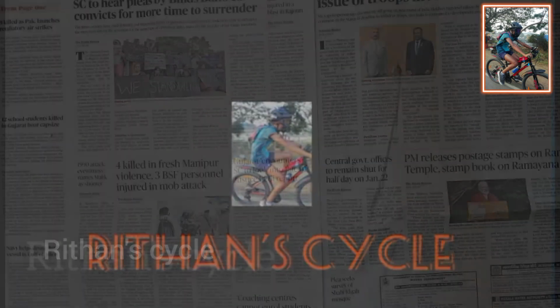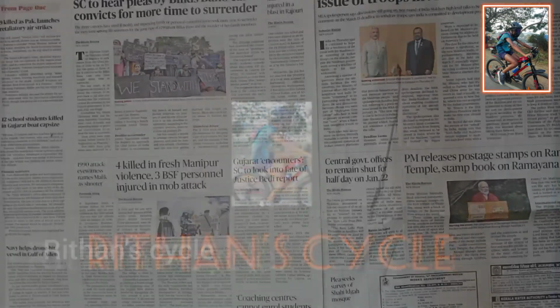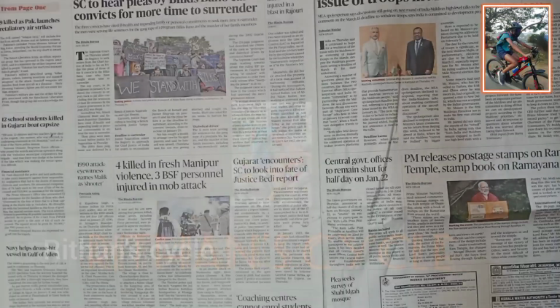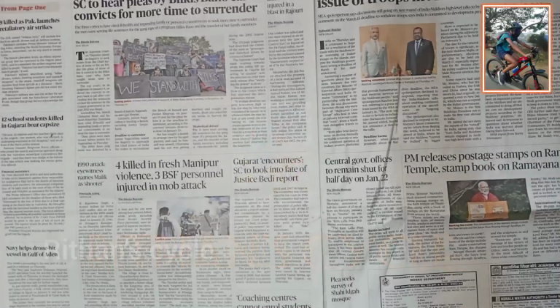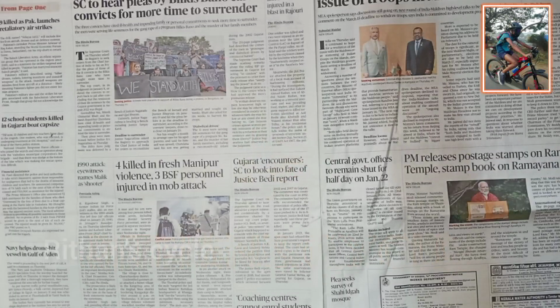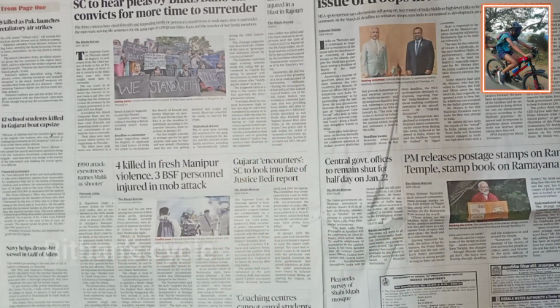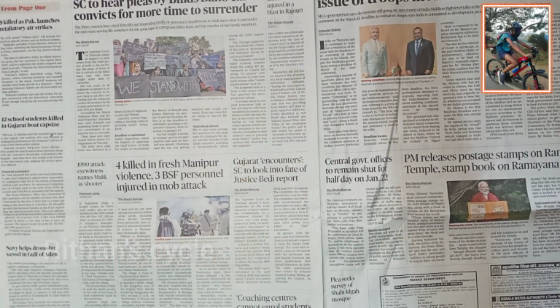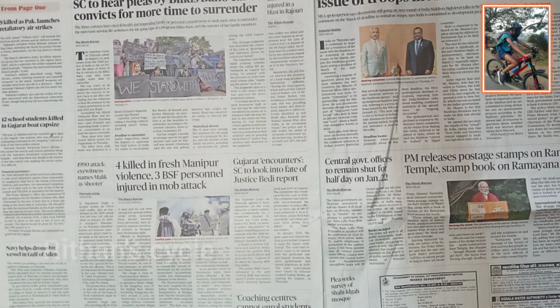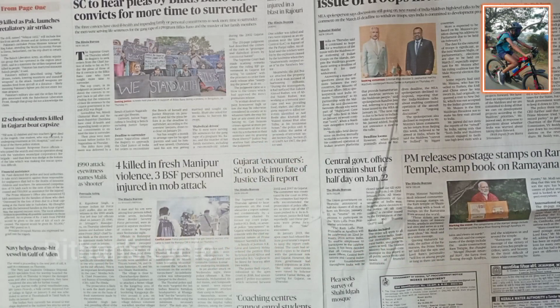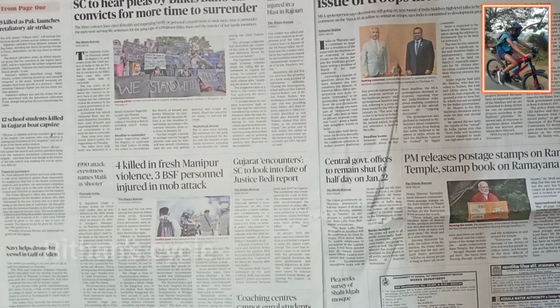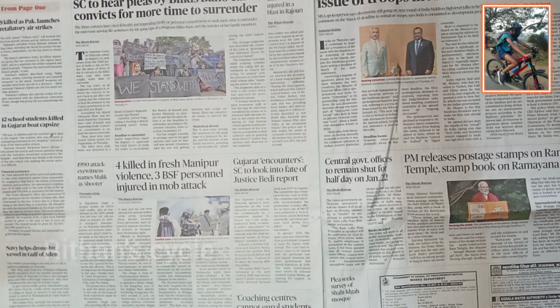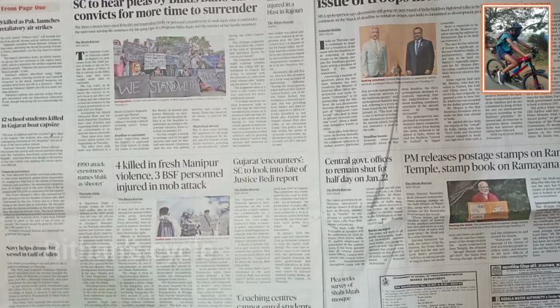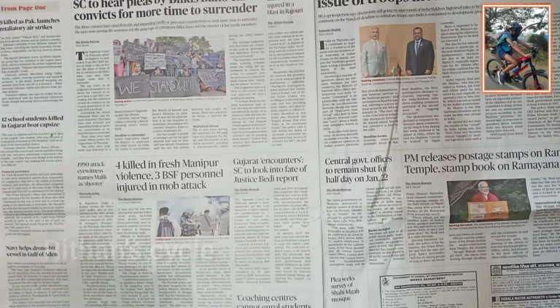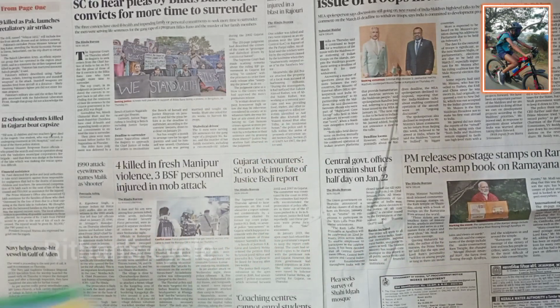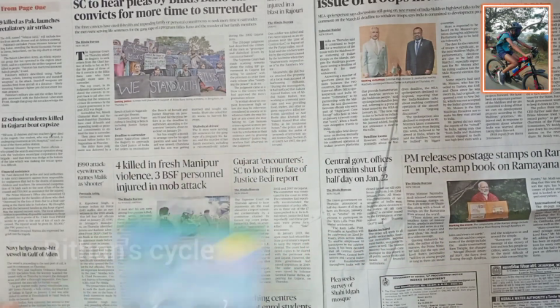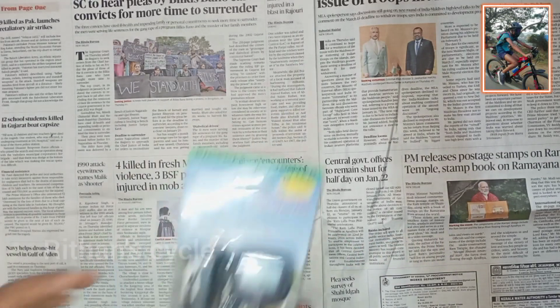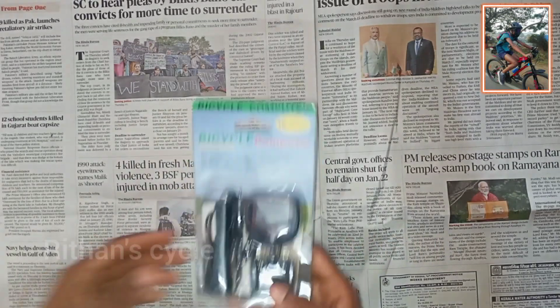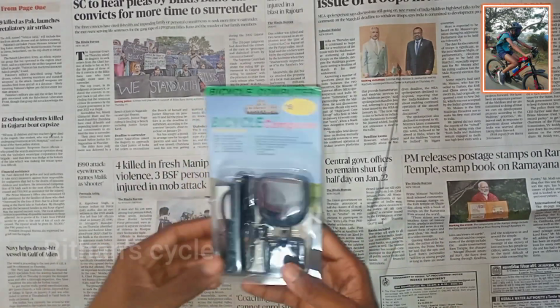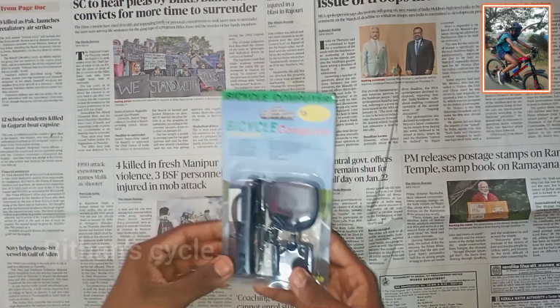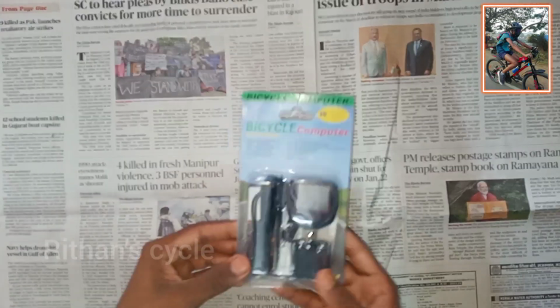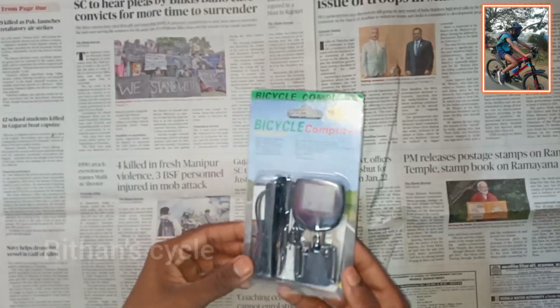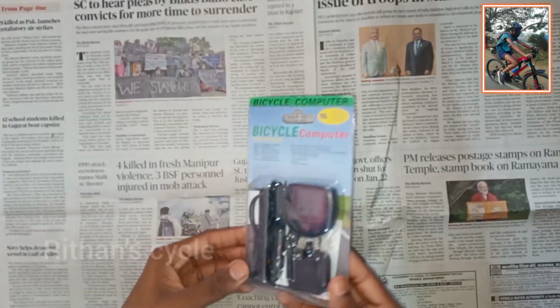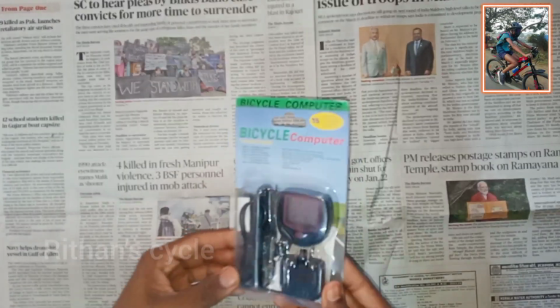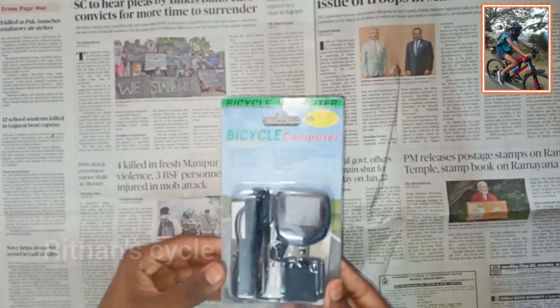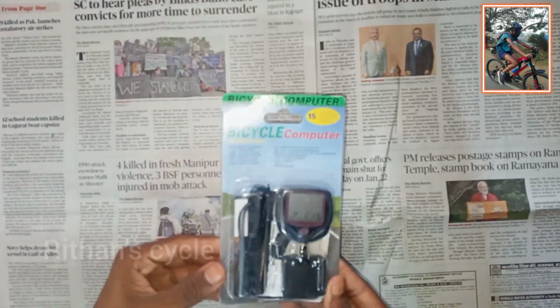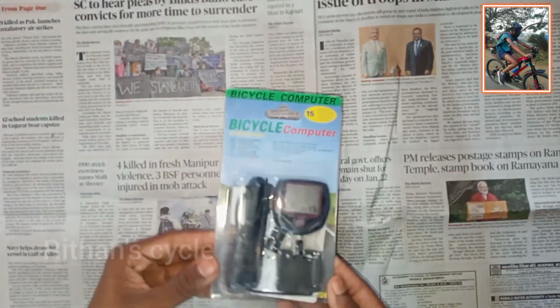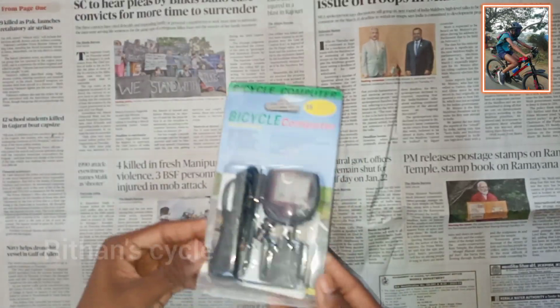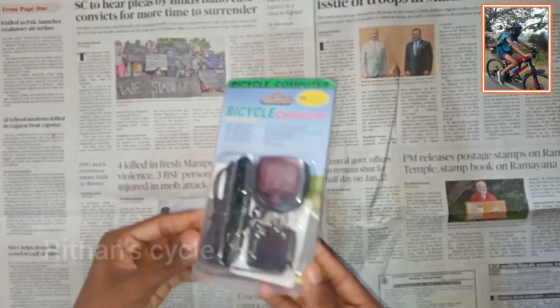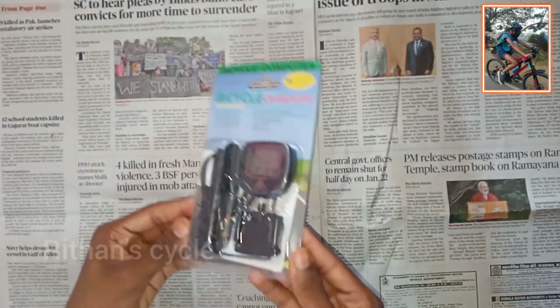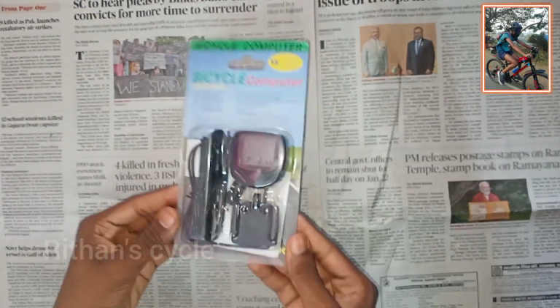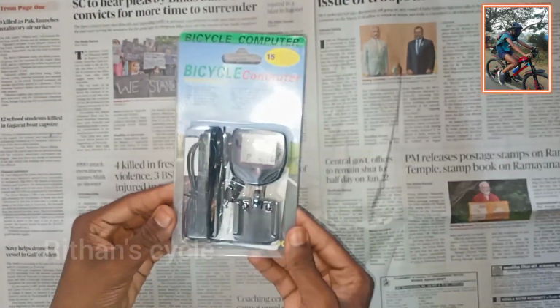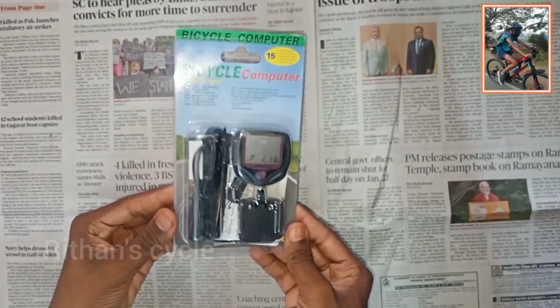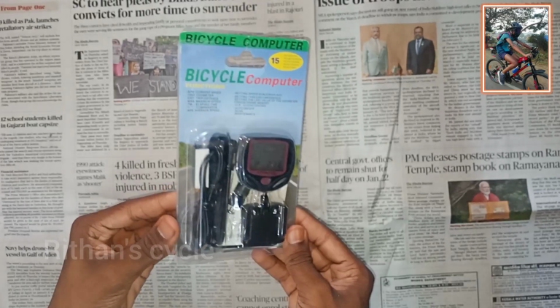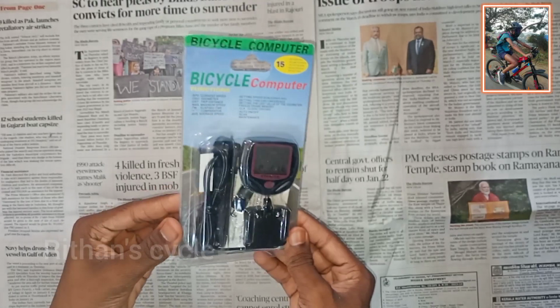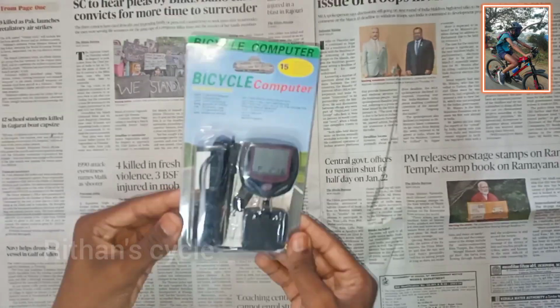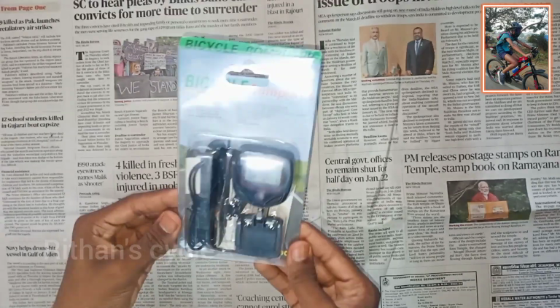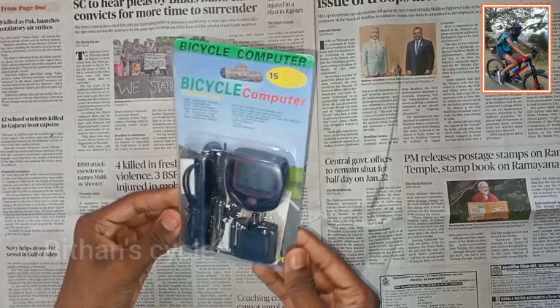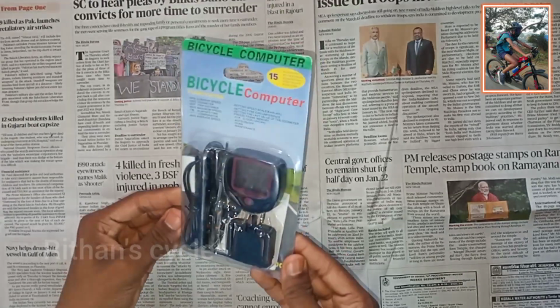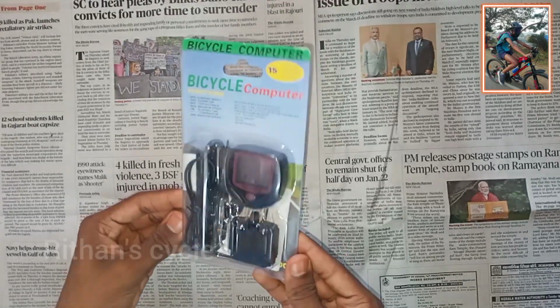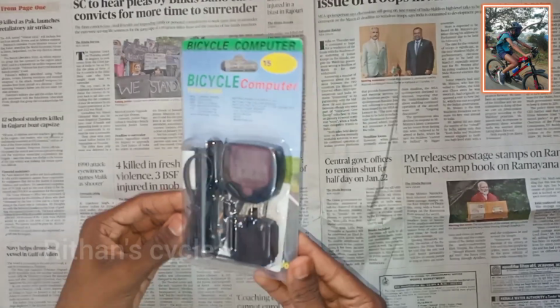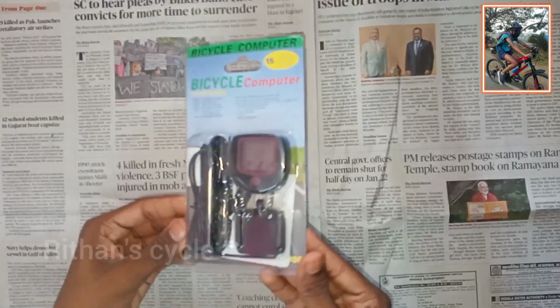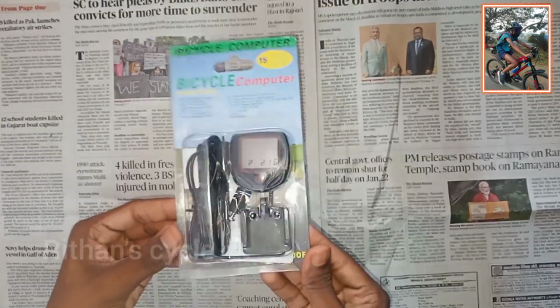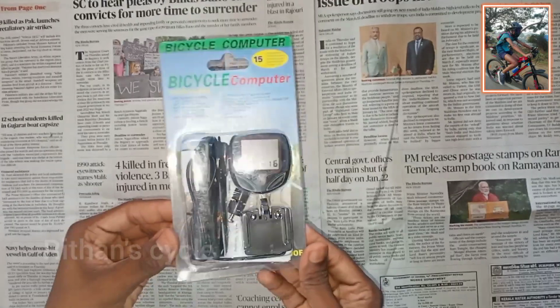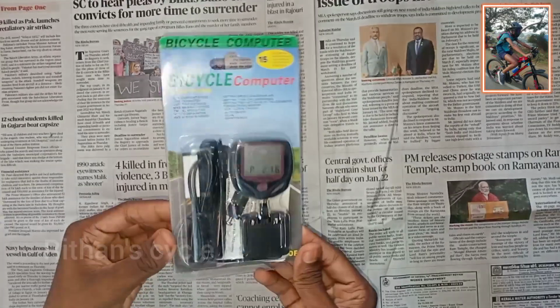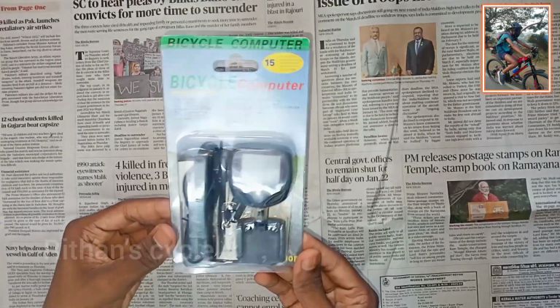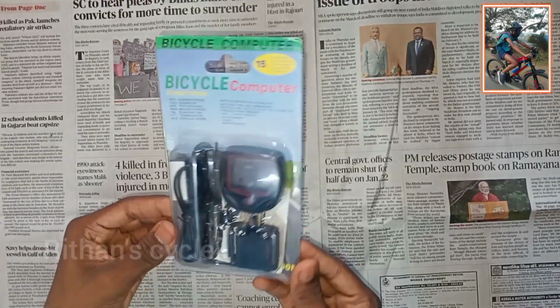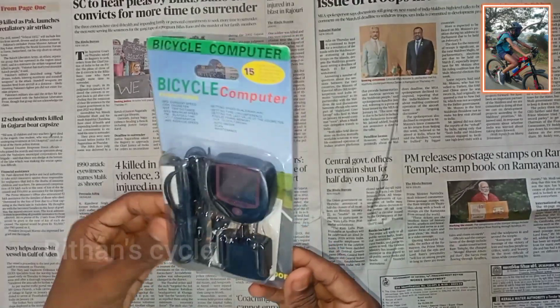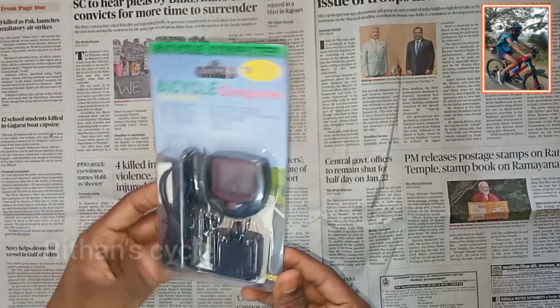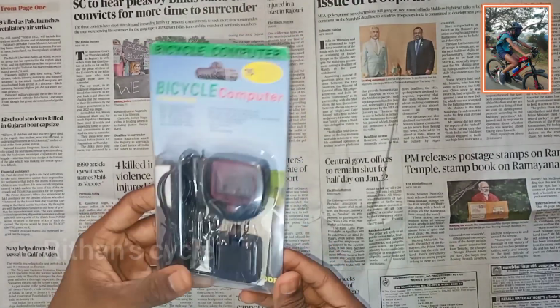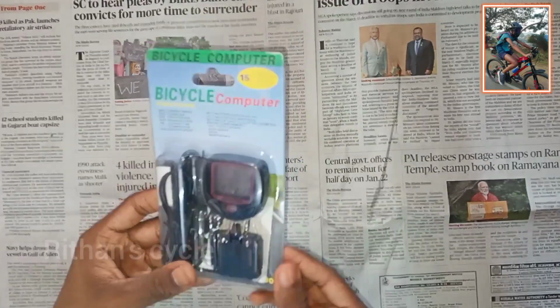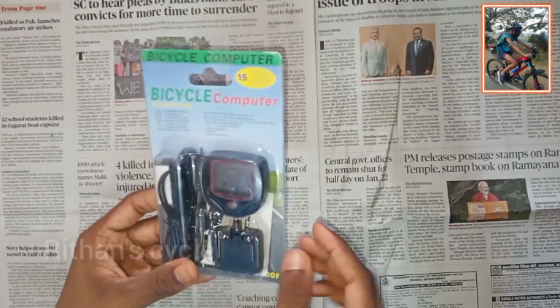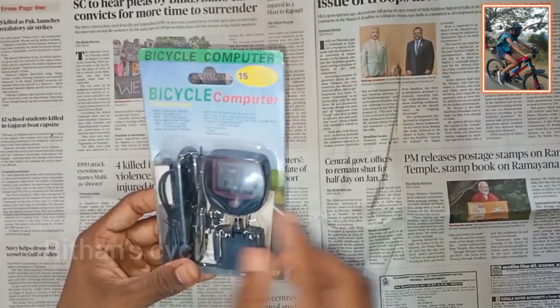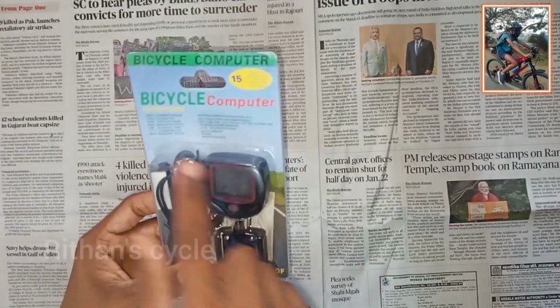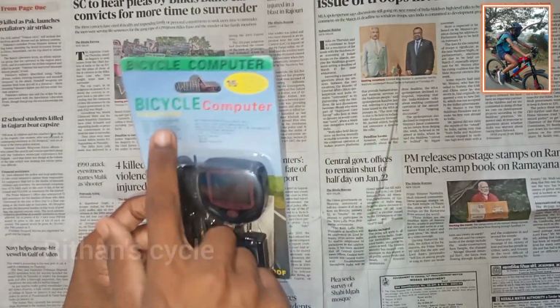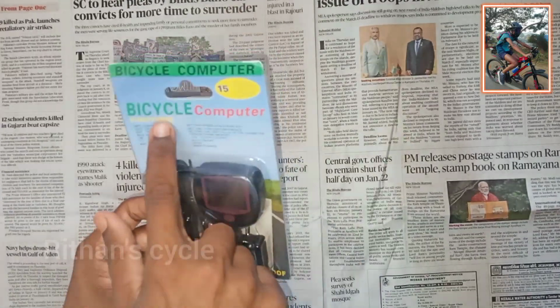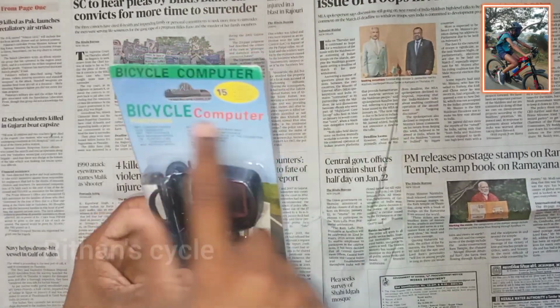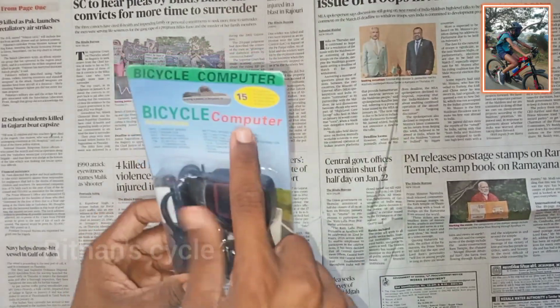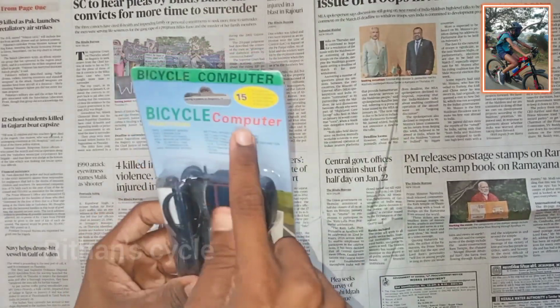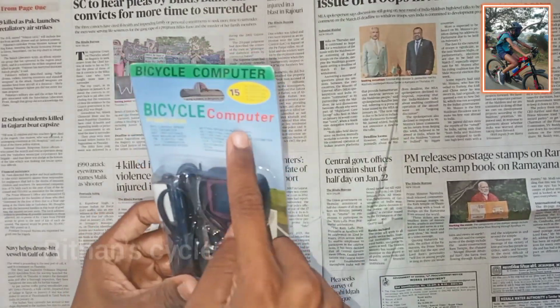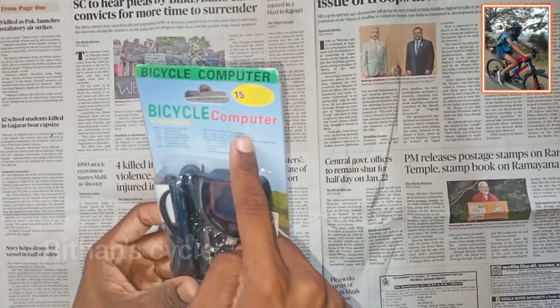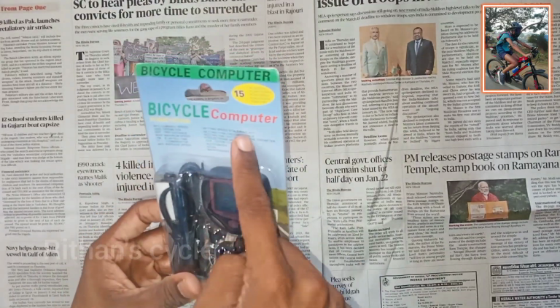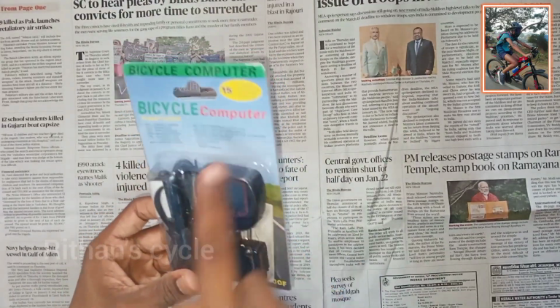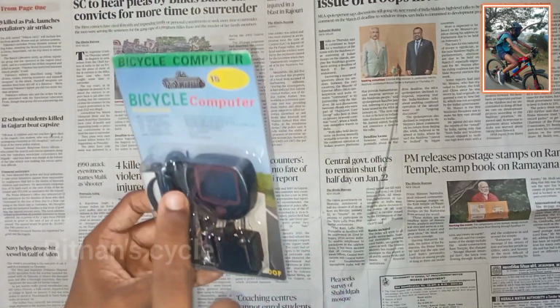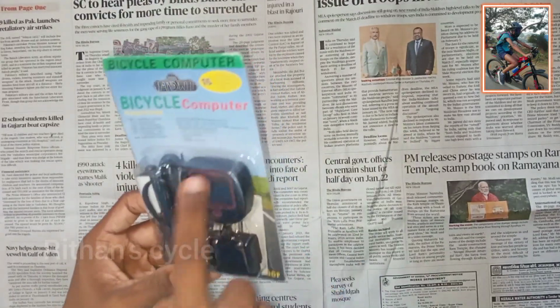So friends, the first accessory is the Cycle Computer. This is a Strauss brand cycle computer.